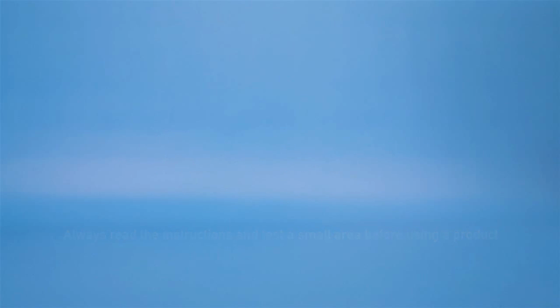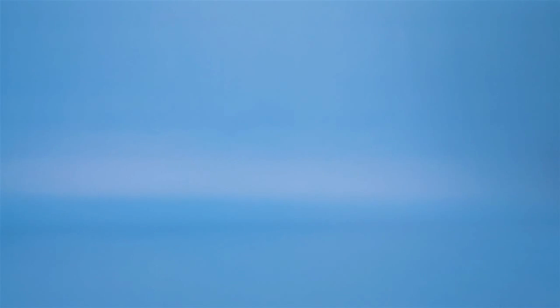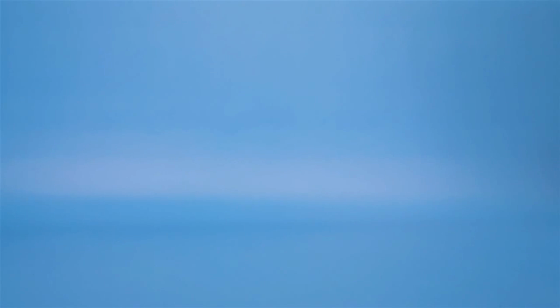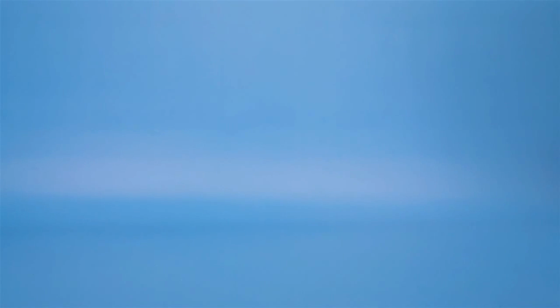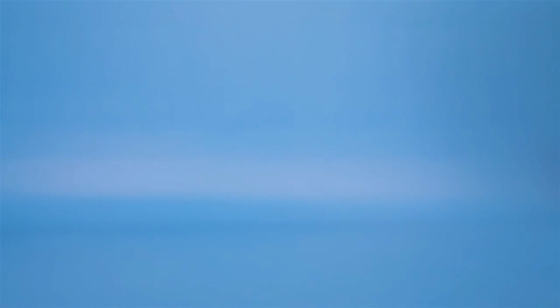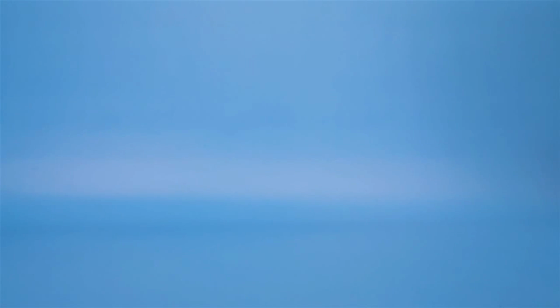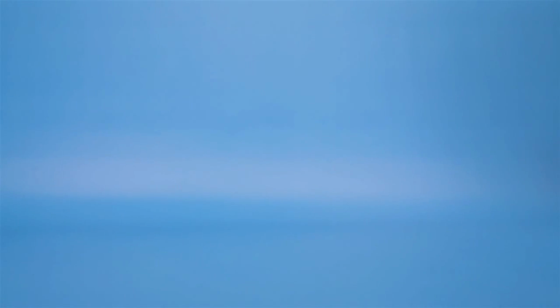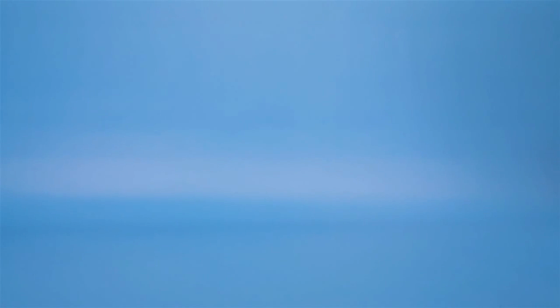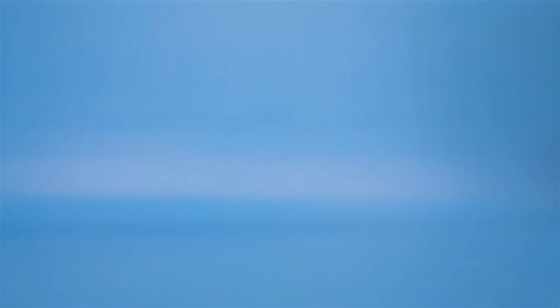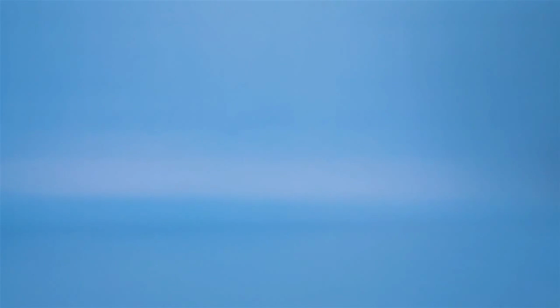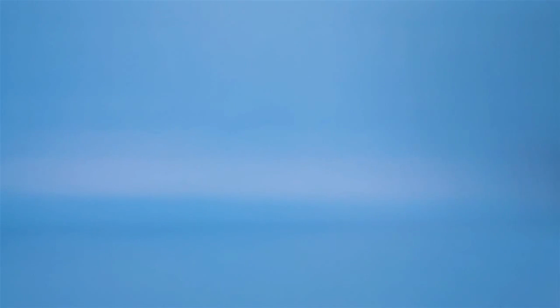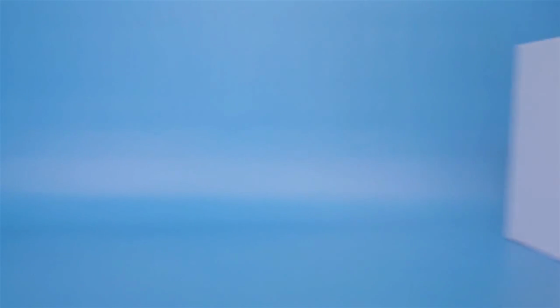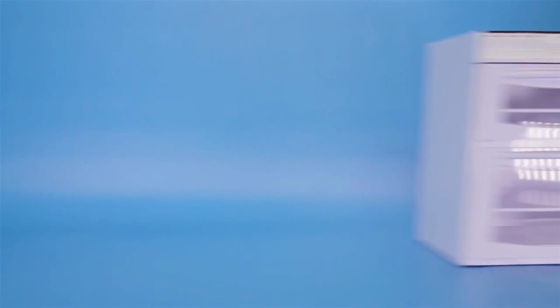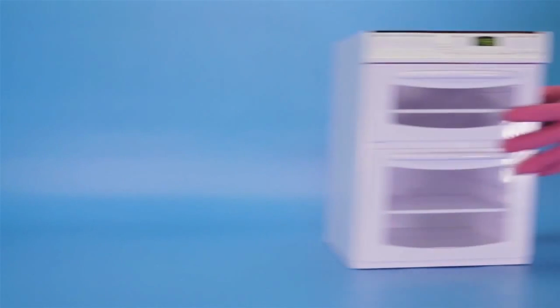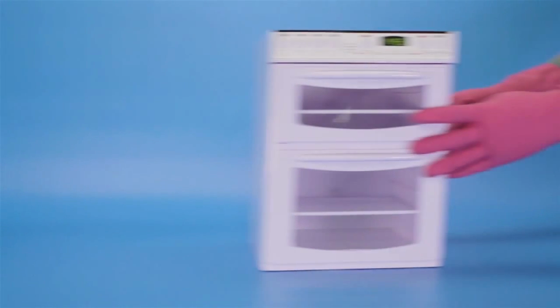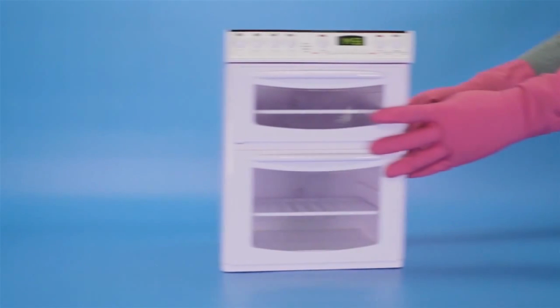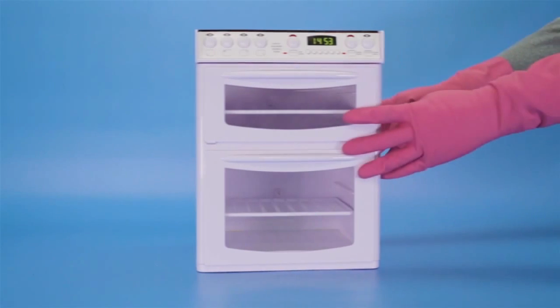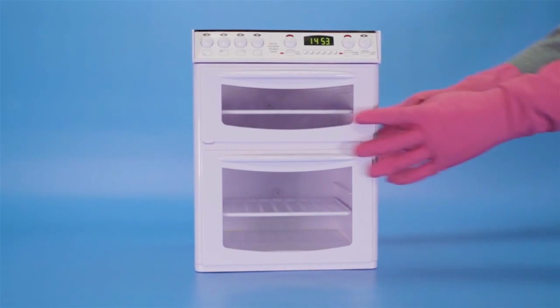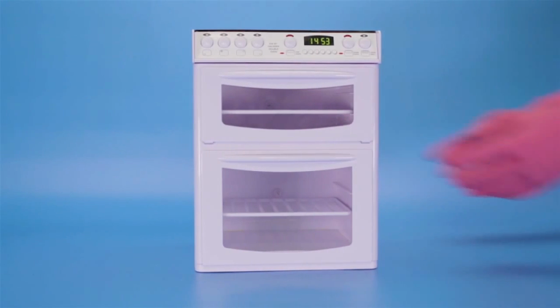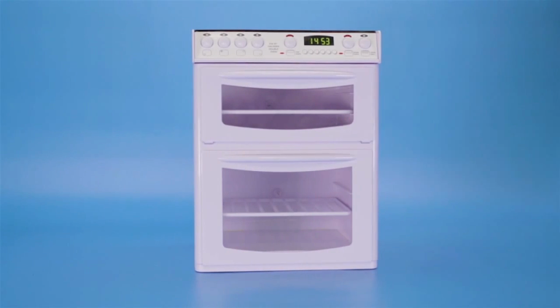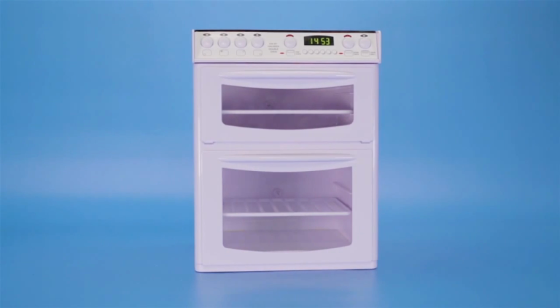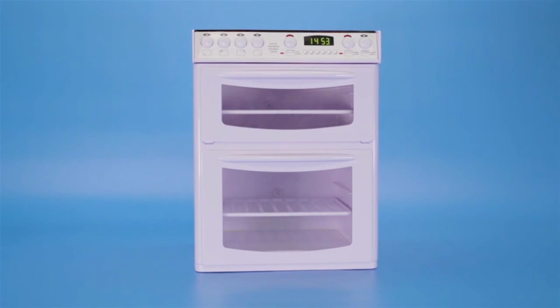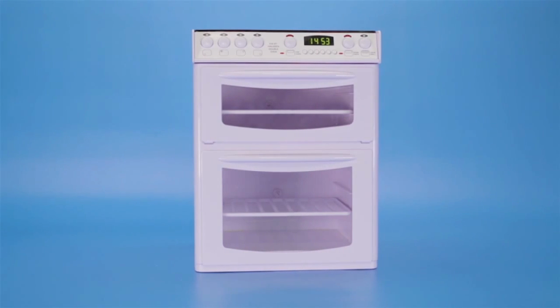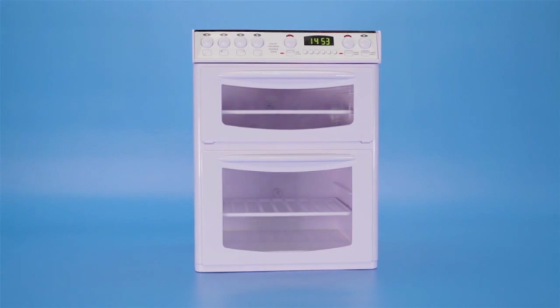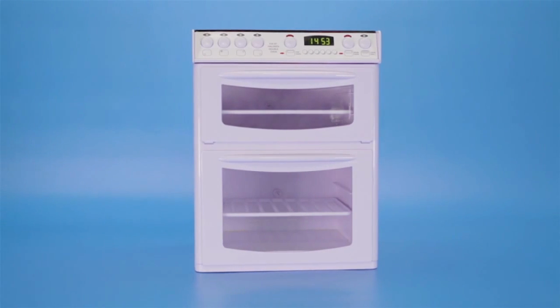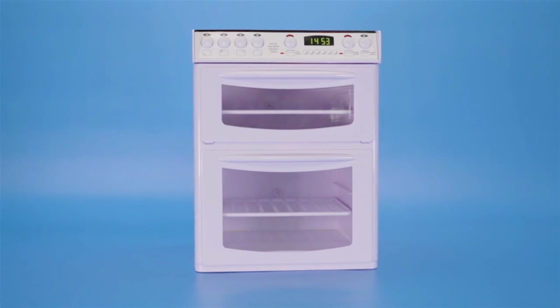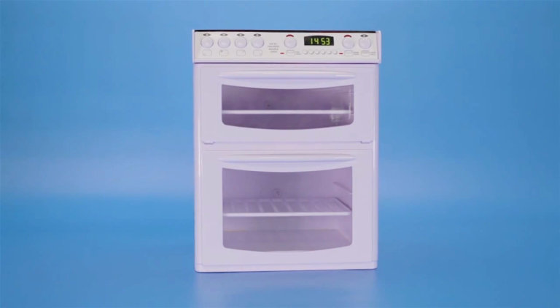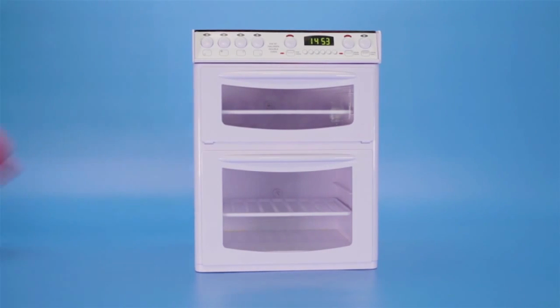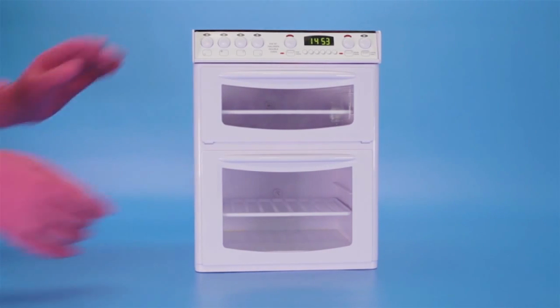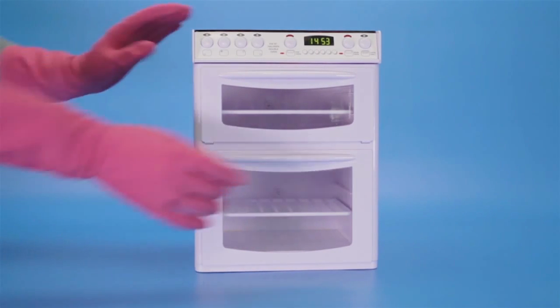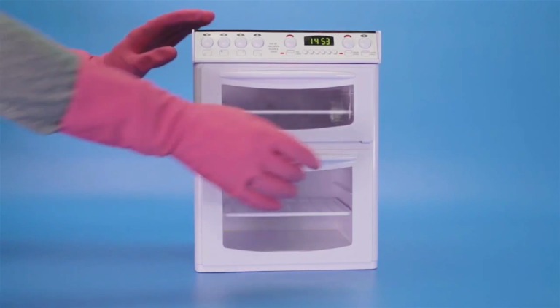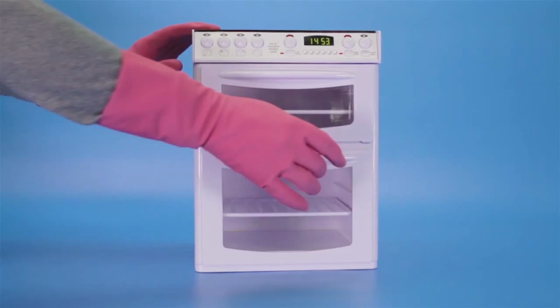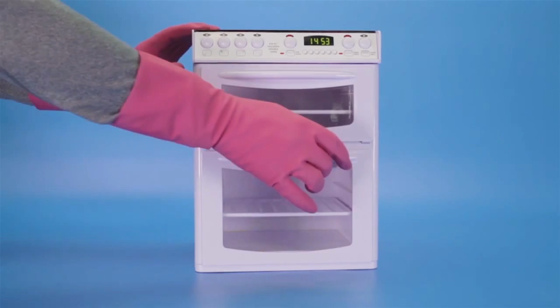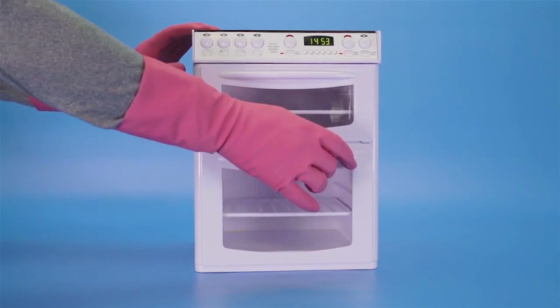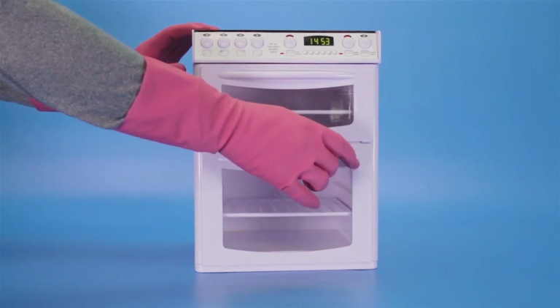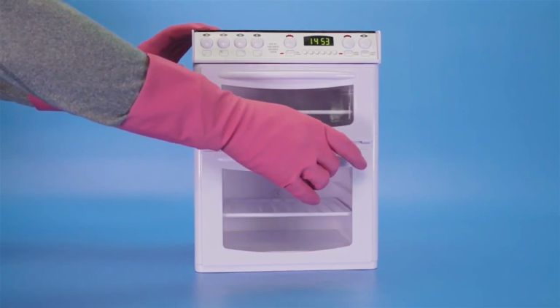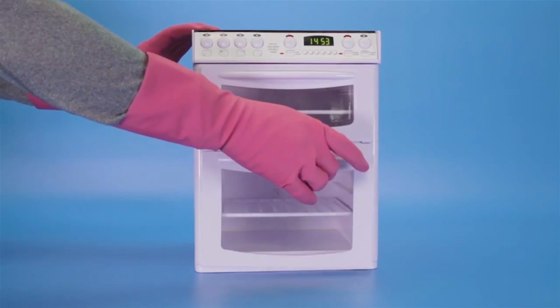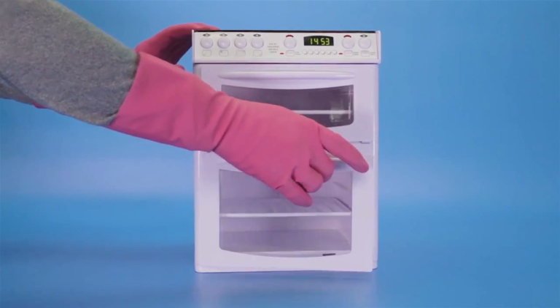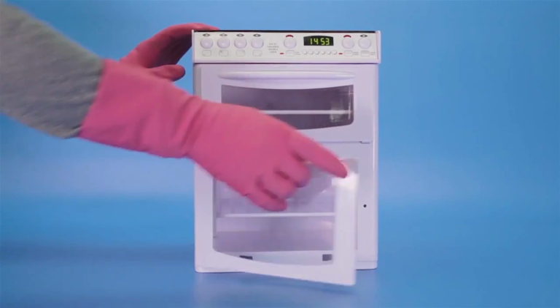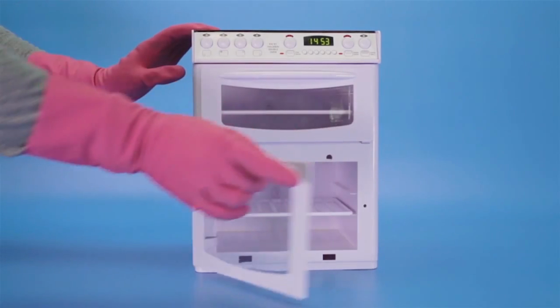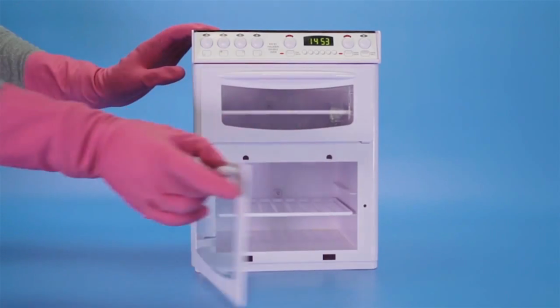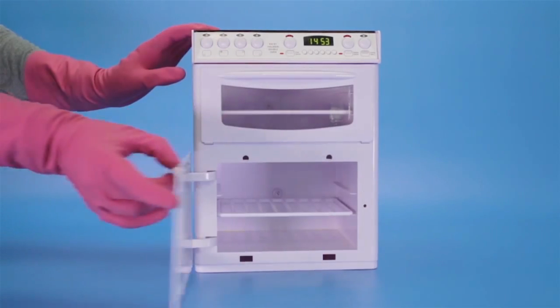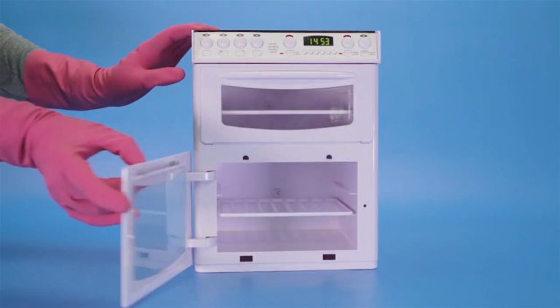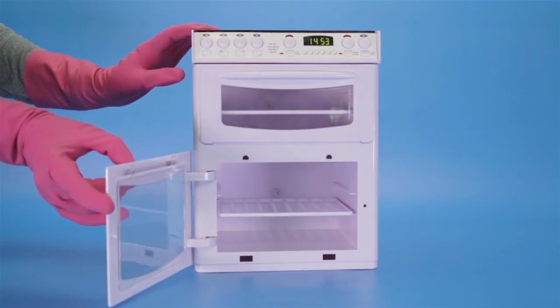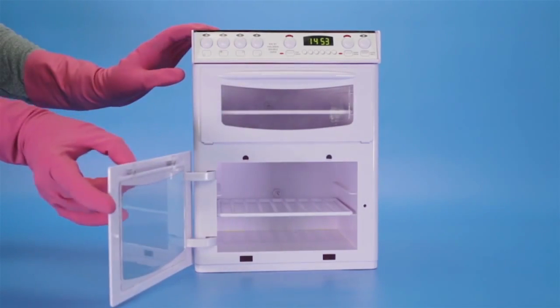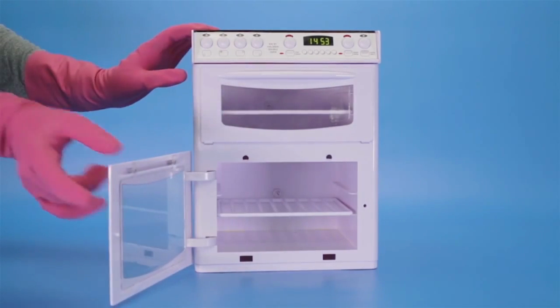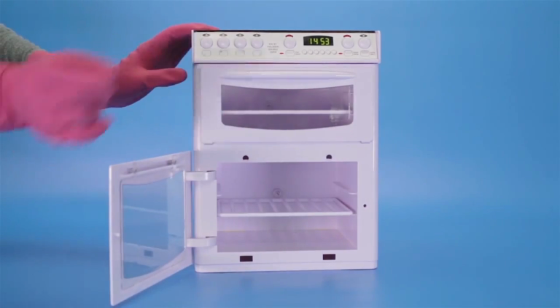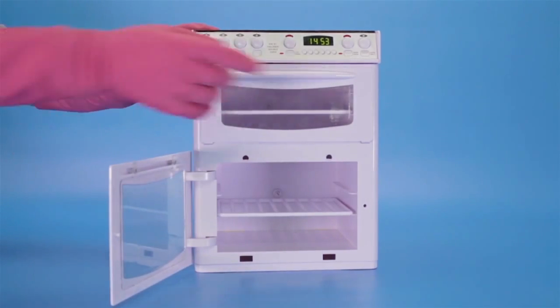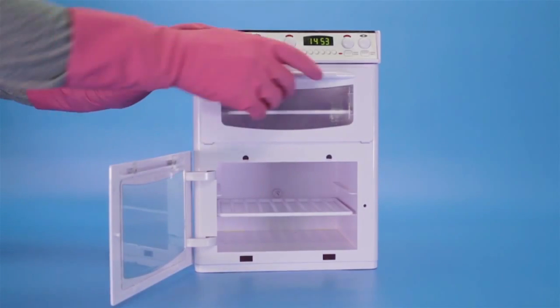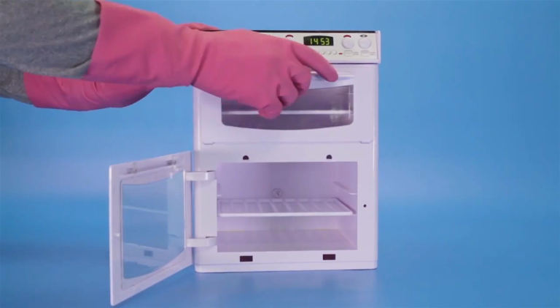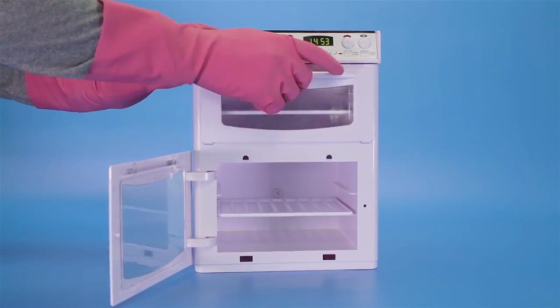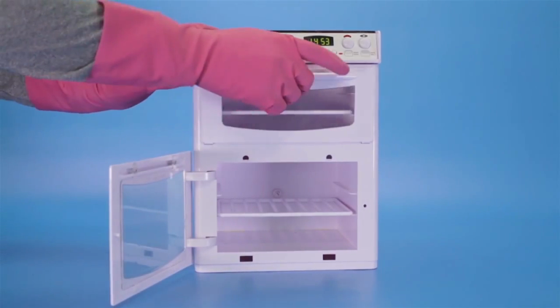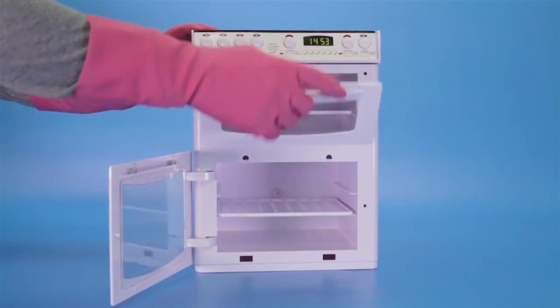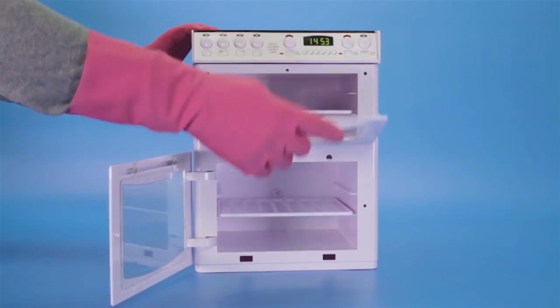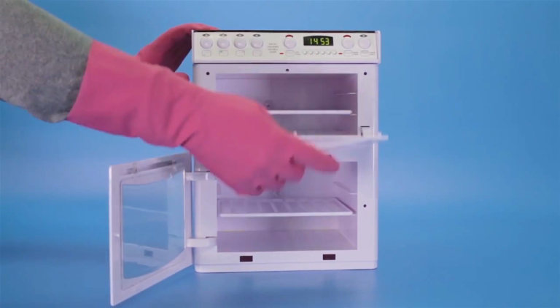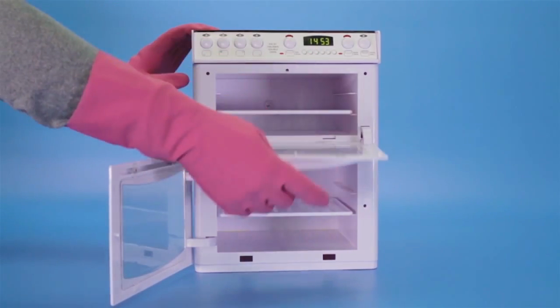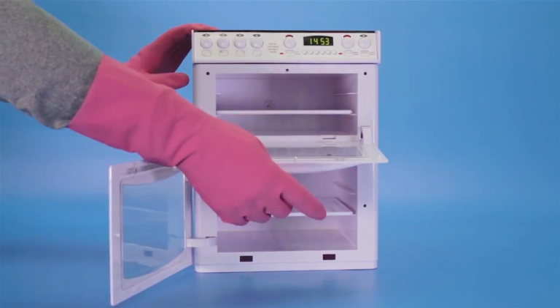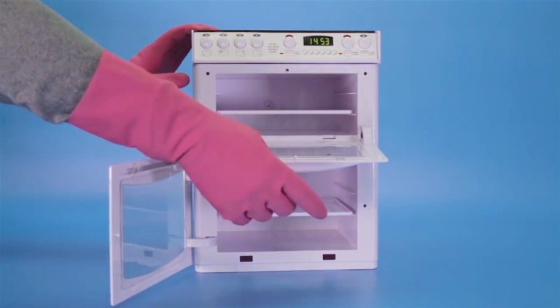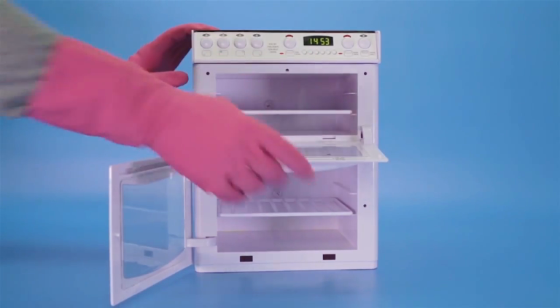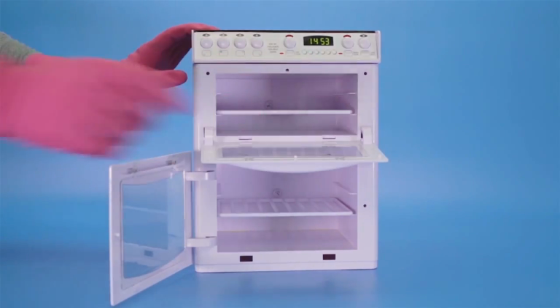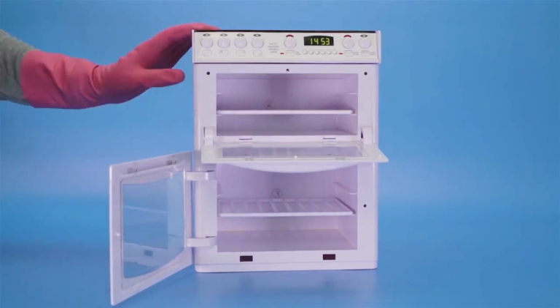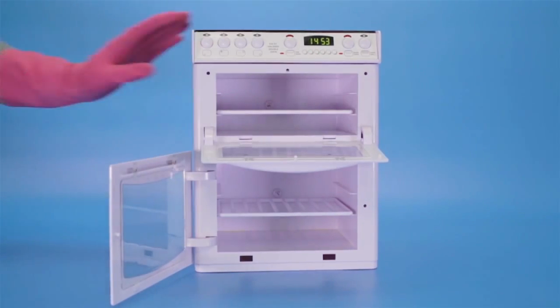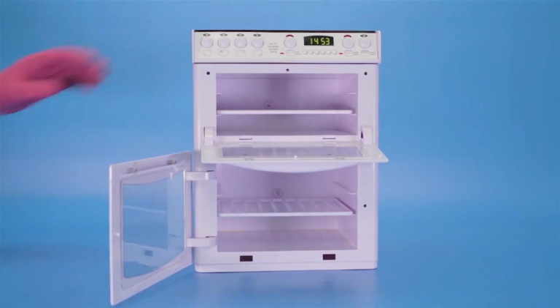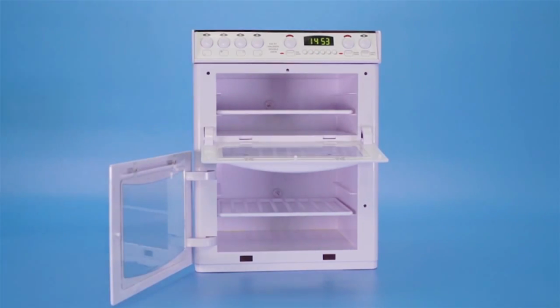Before cleaning your oven, always read your oven instructions for cleaning. Only begin cleaning your oven once it's cool.